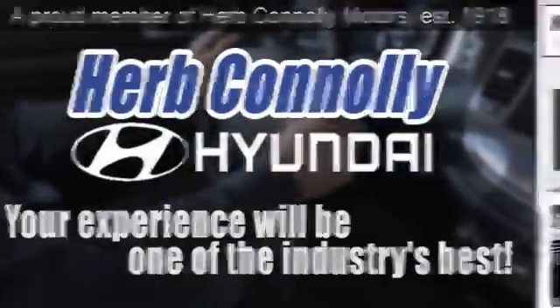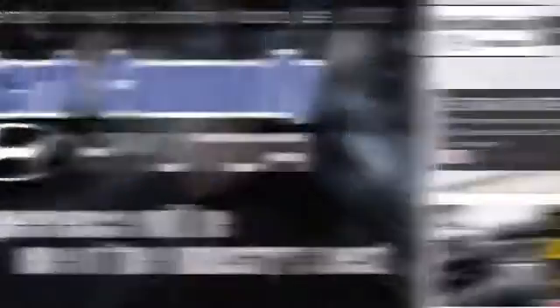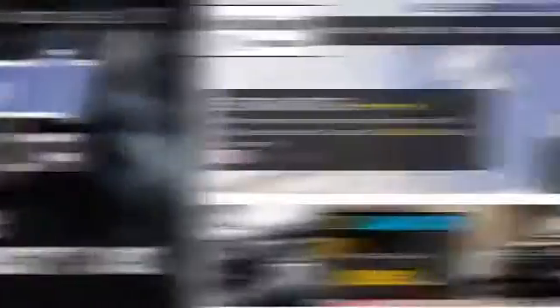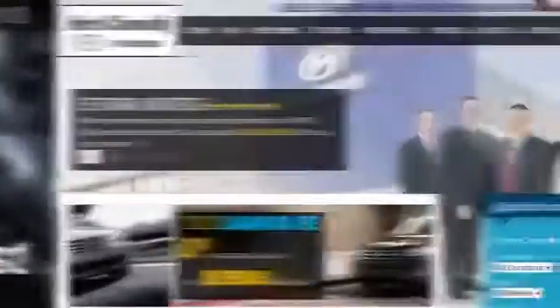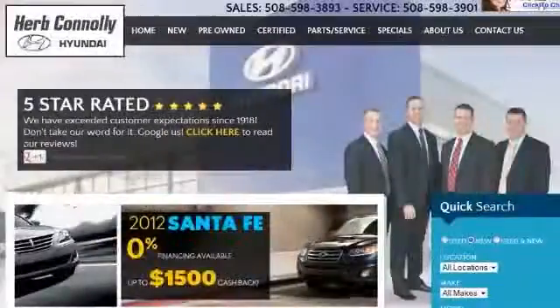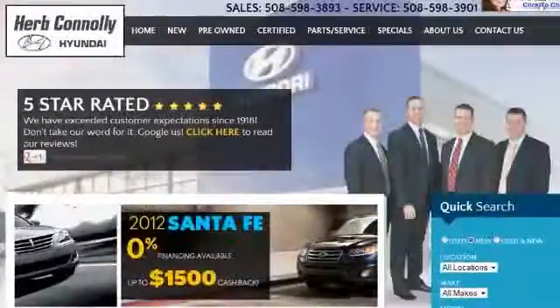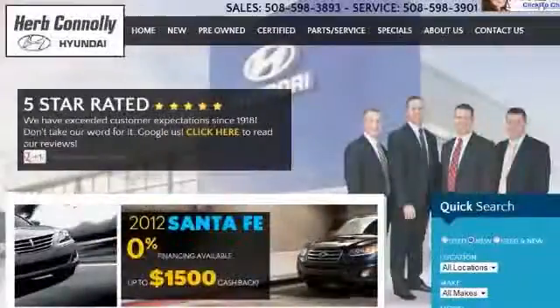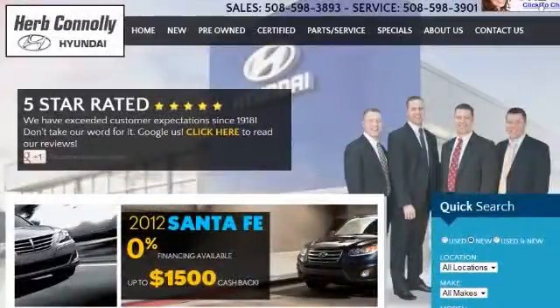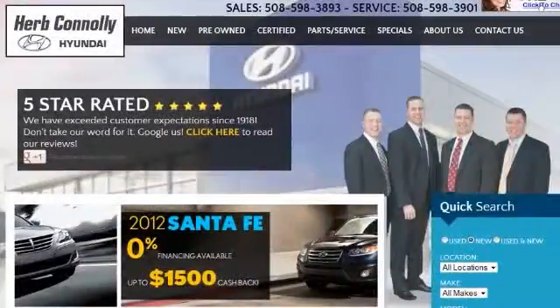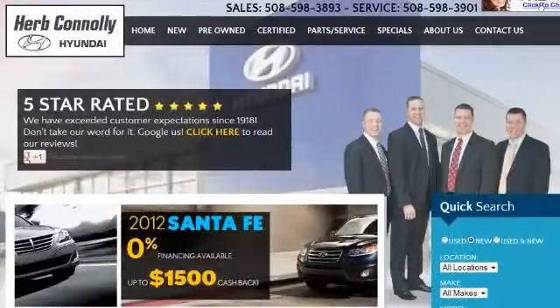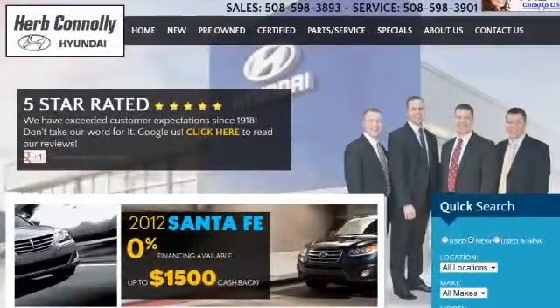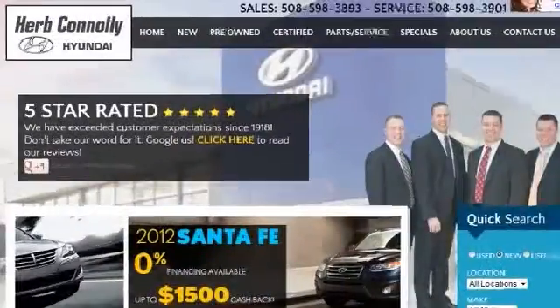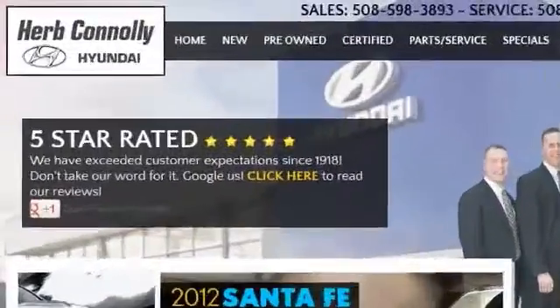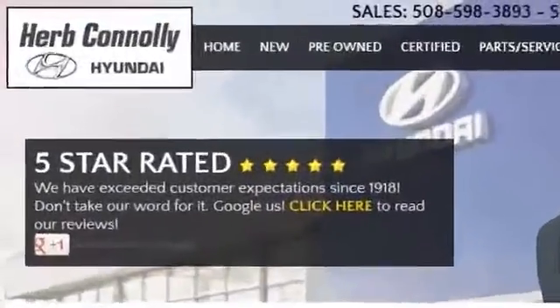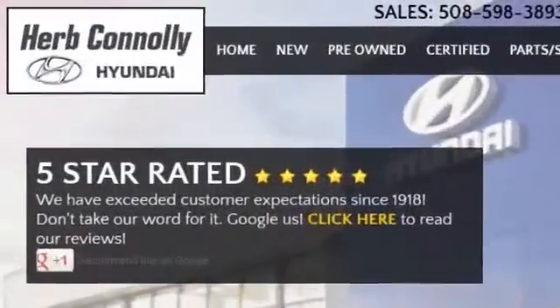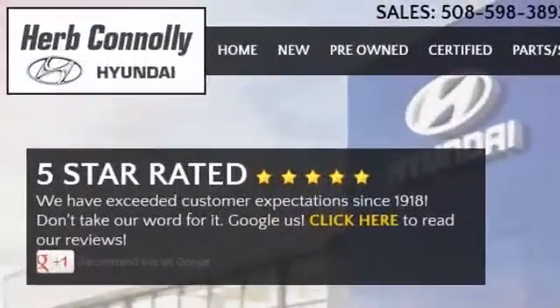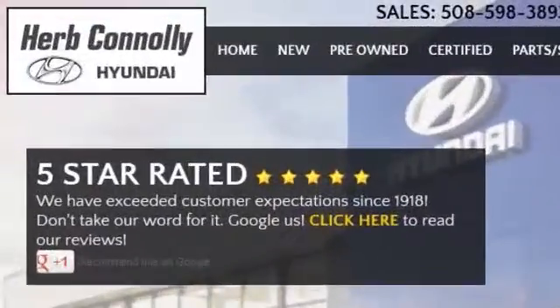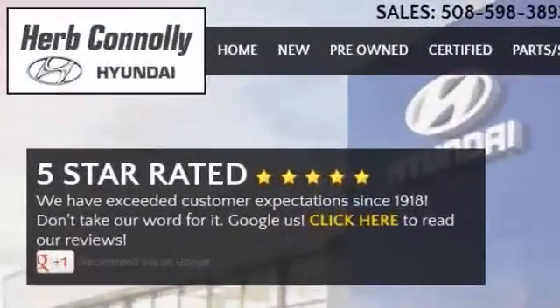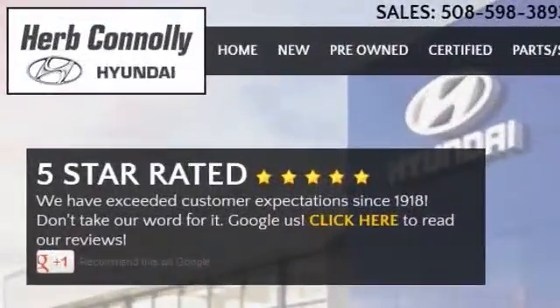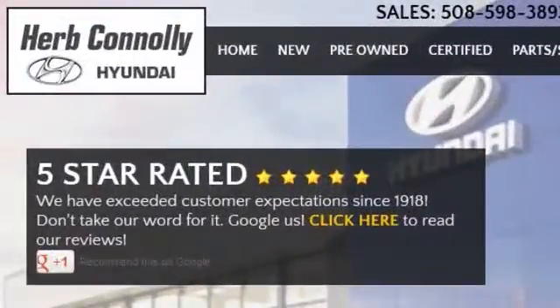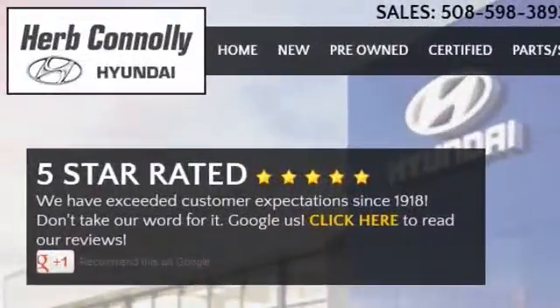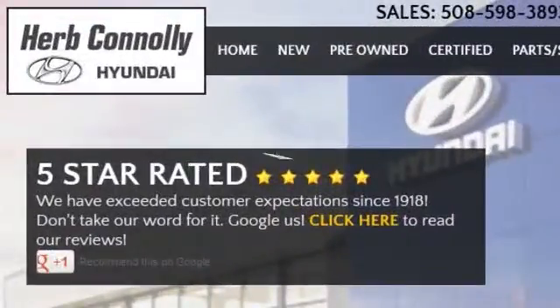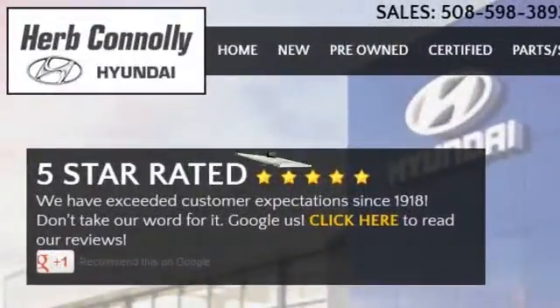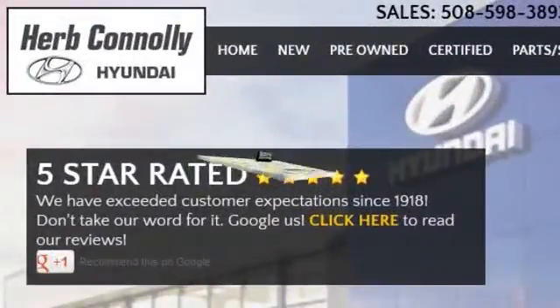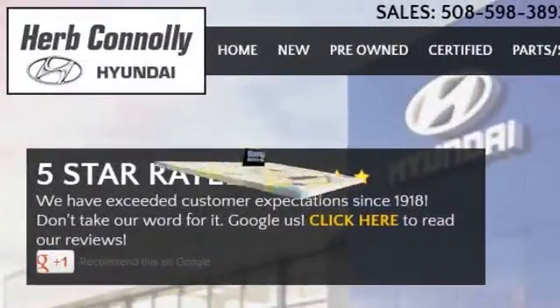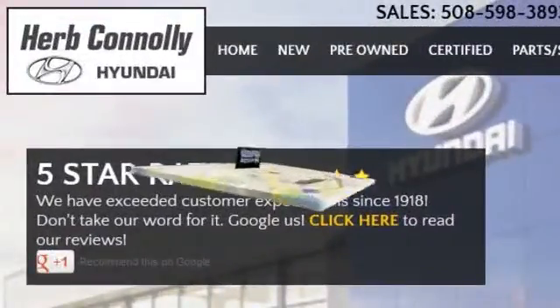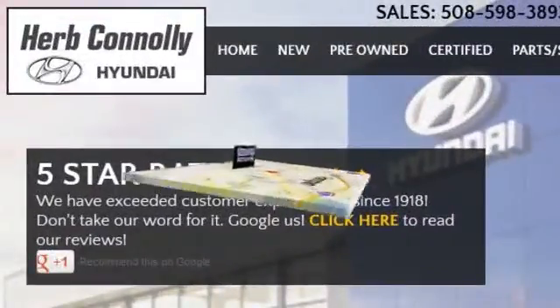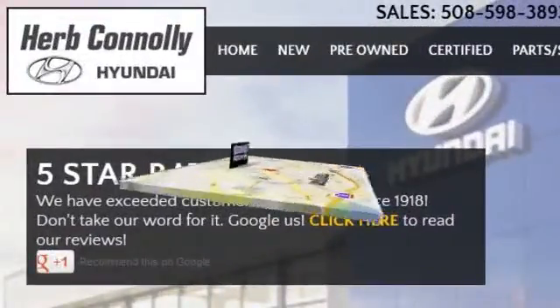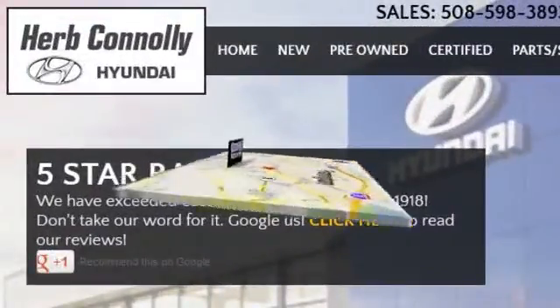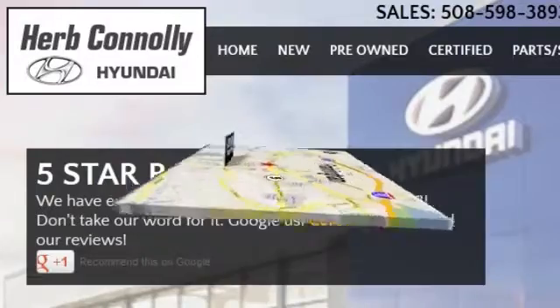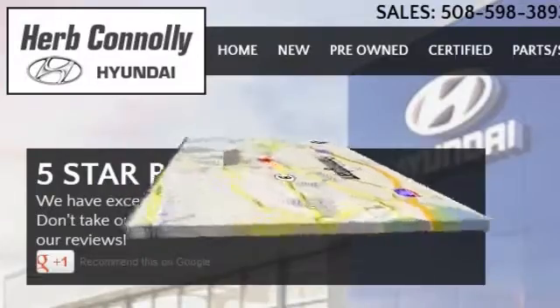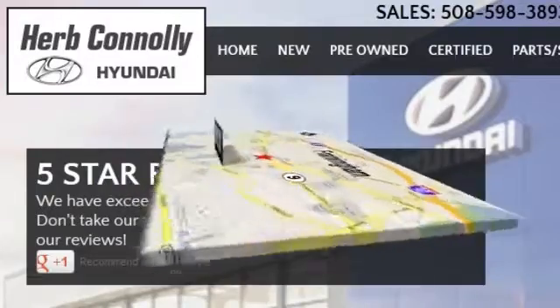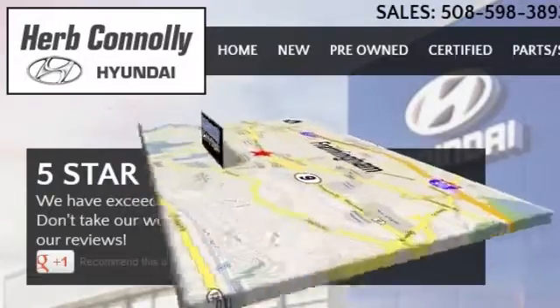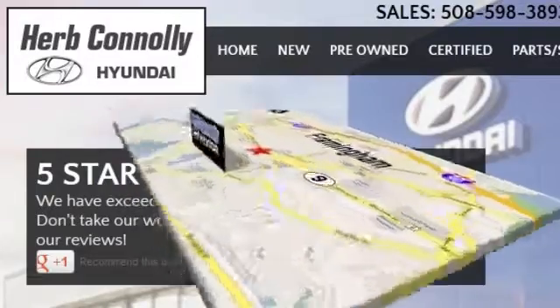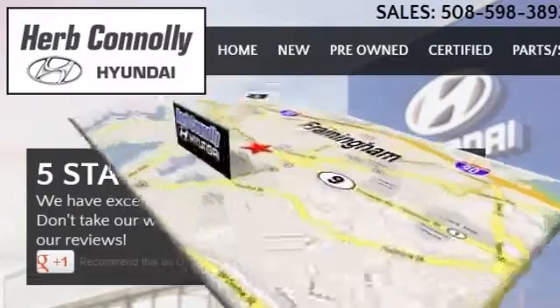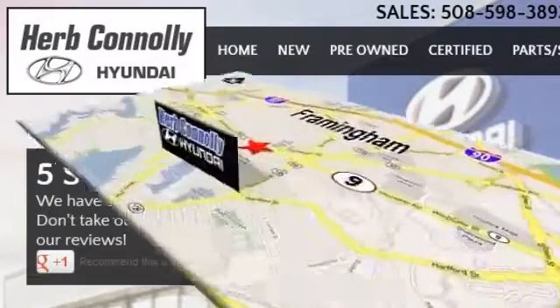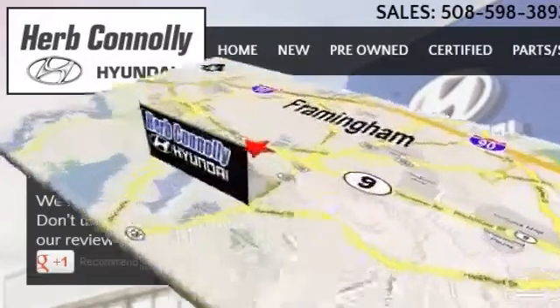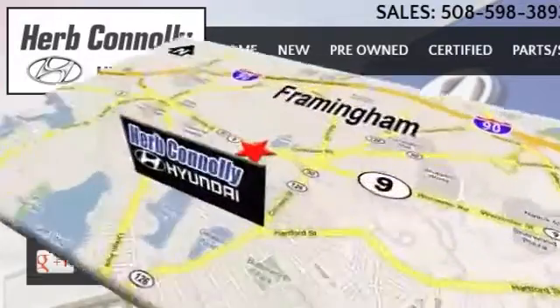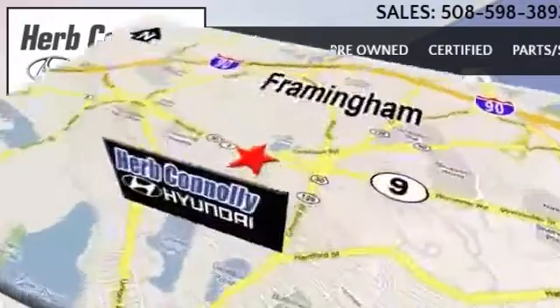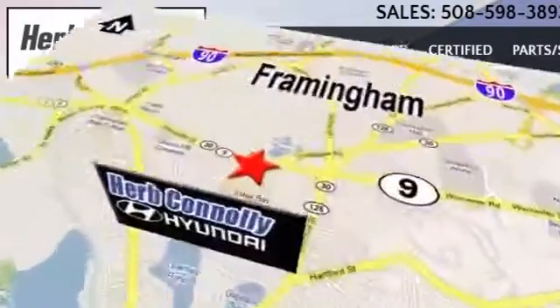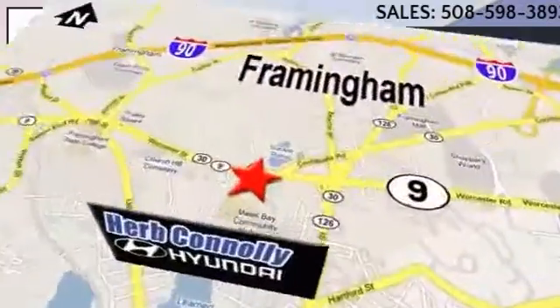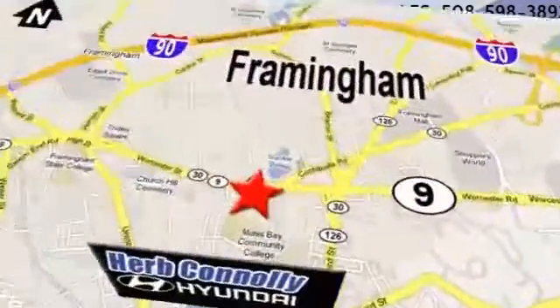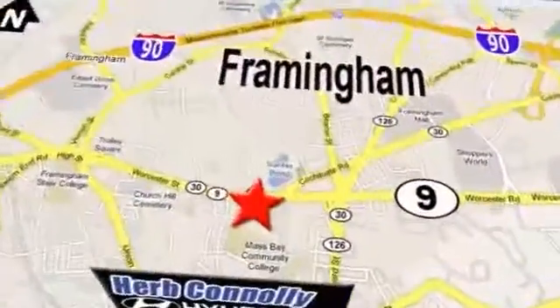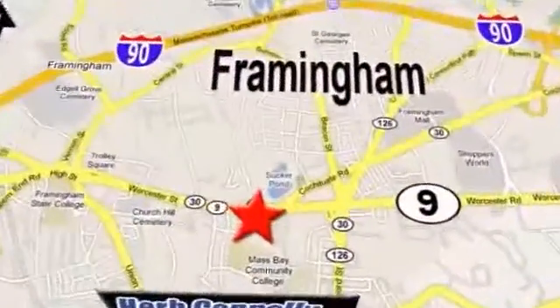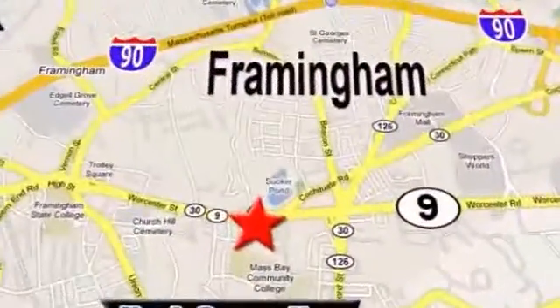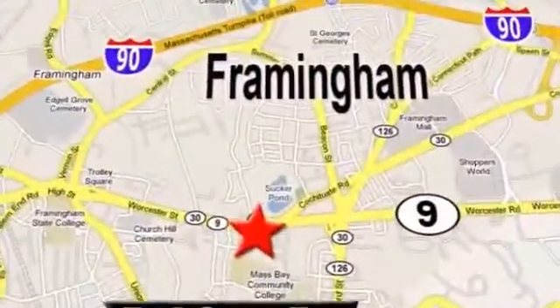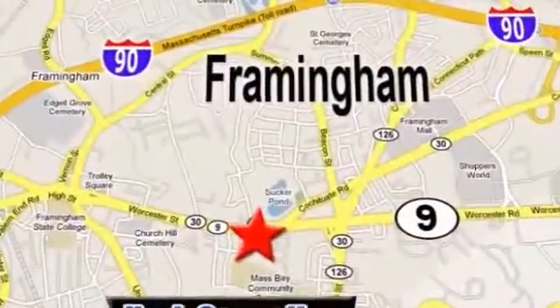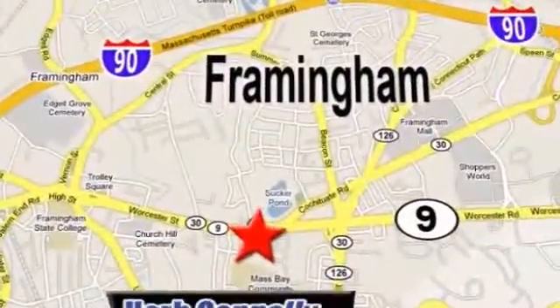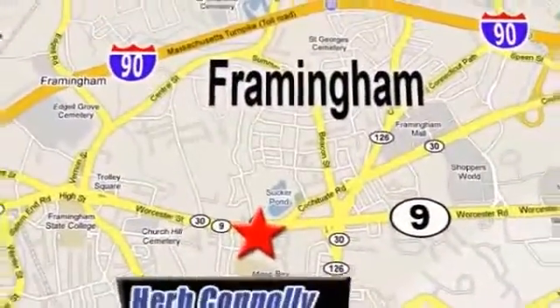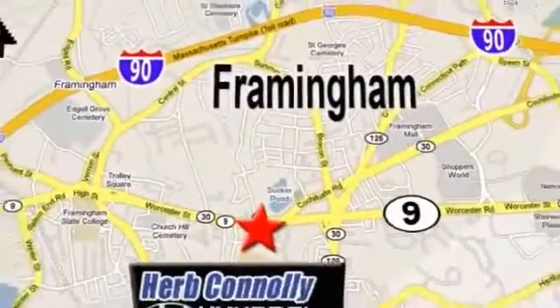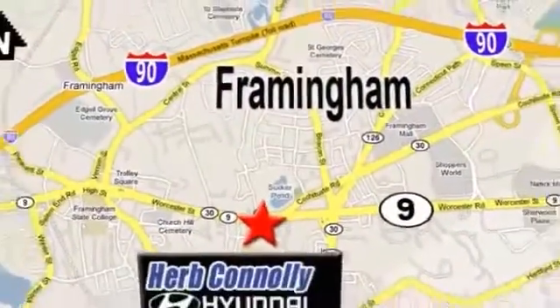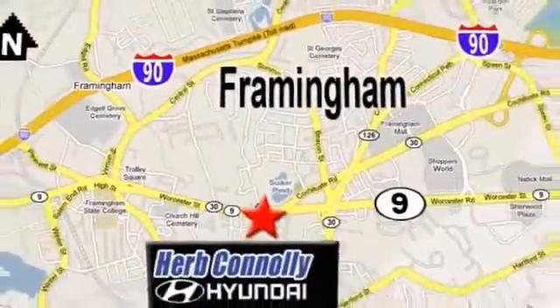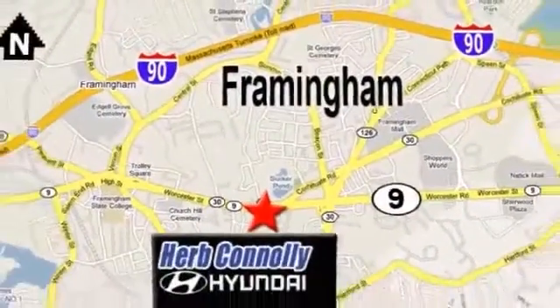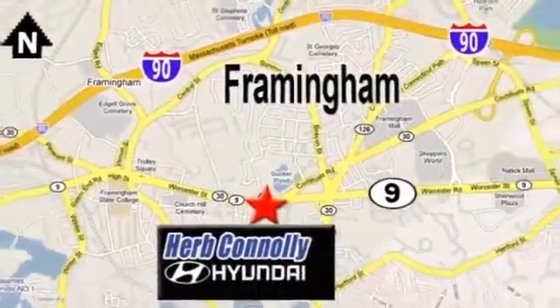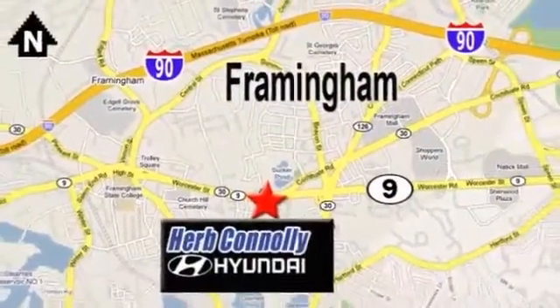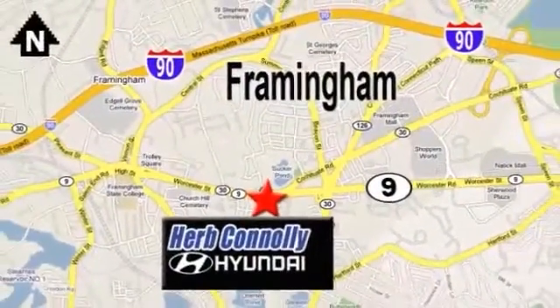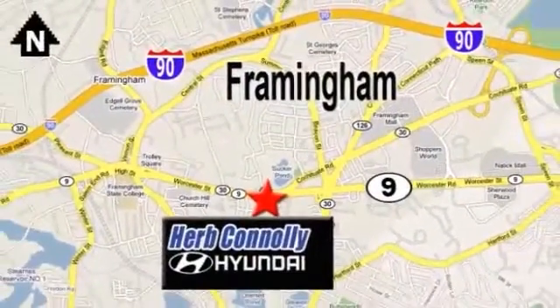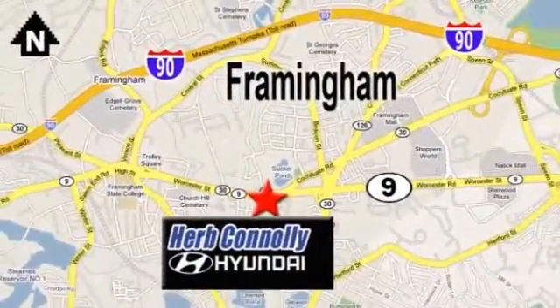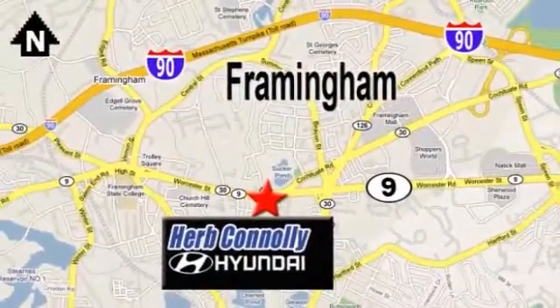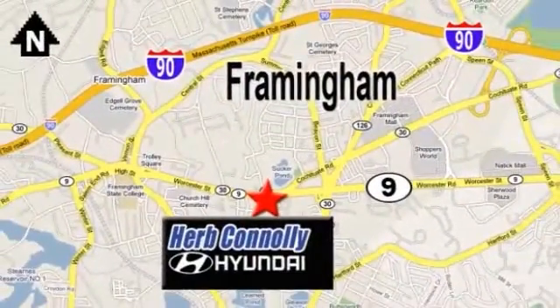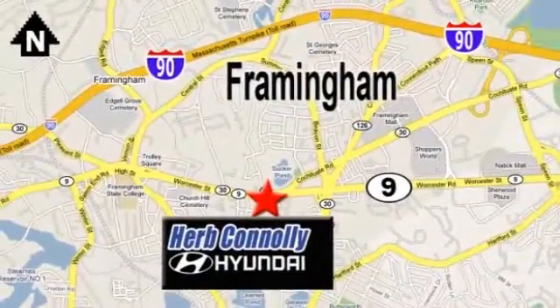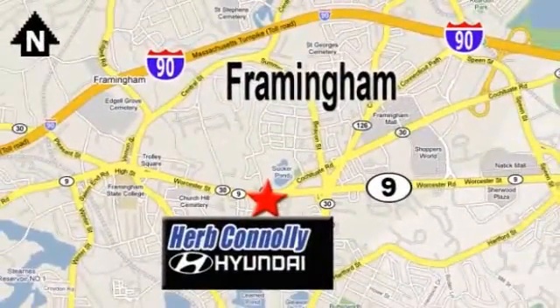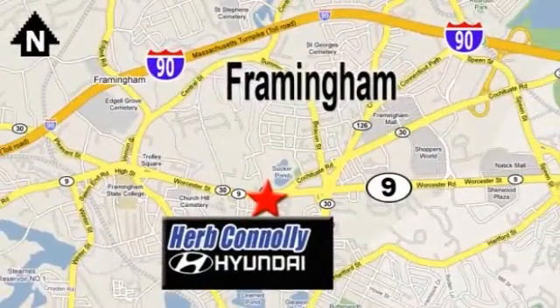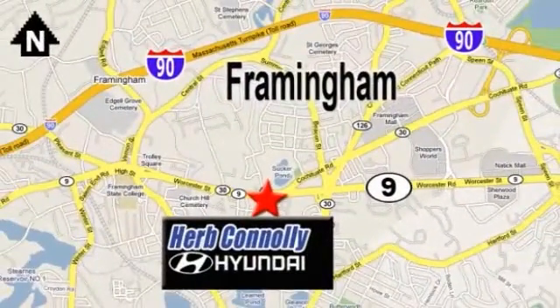We're five-star rated. Just Google us. Stop in today. We're conveniently located at 520 Worcester Road, Route 9 in Framingham, Massachusetts.